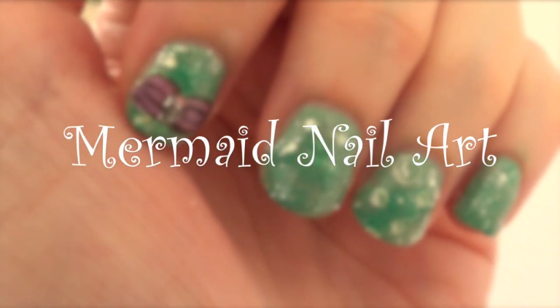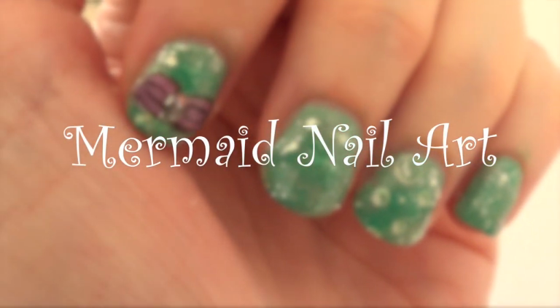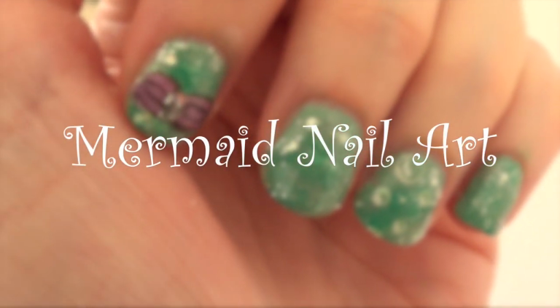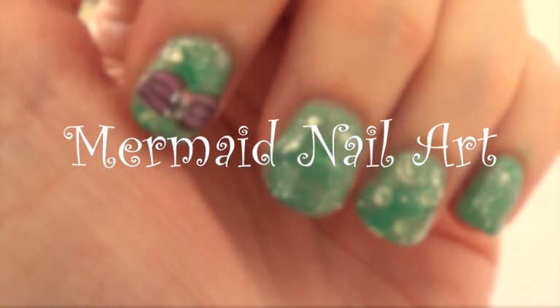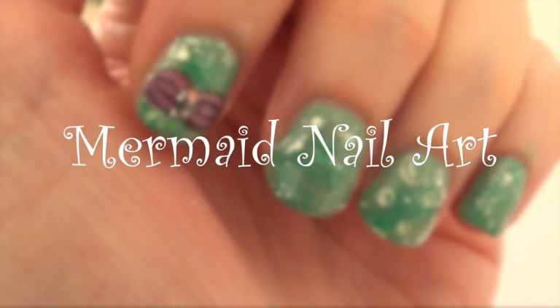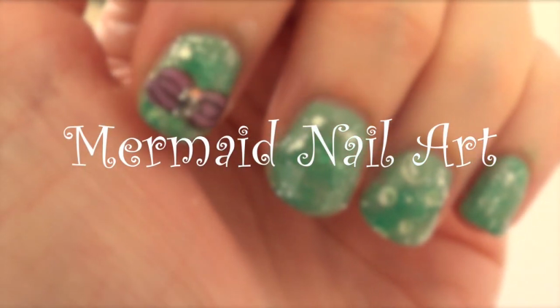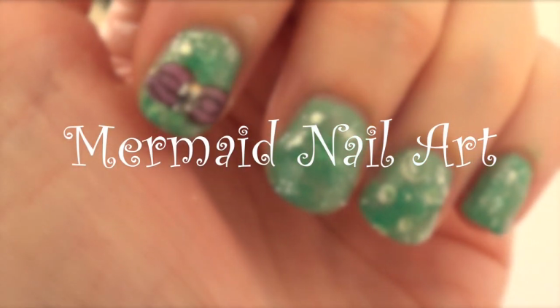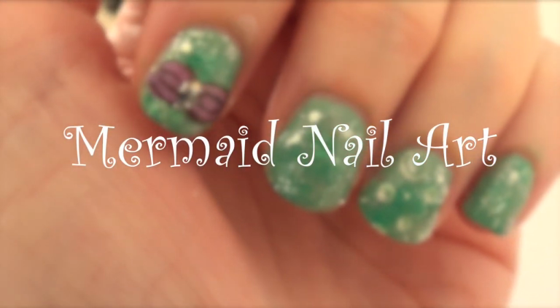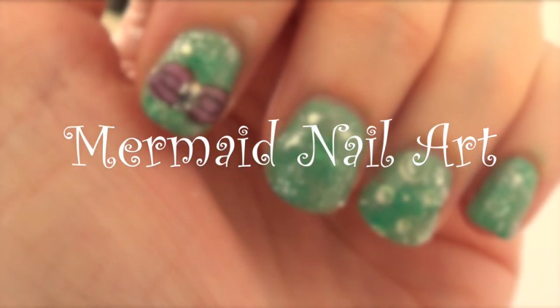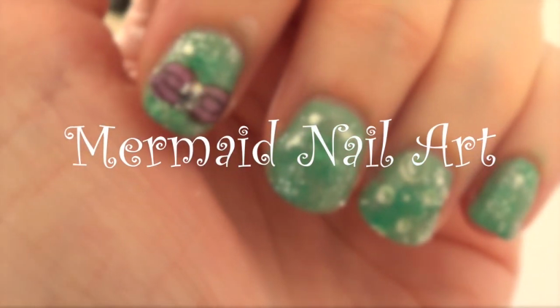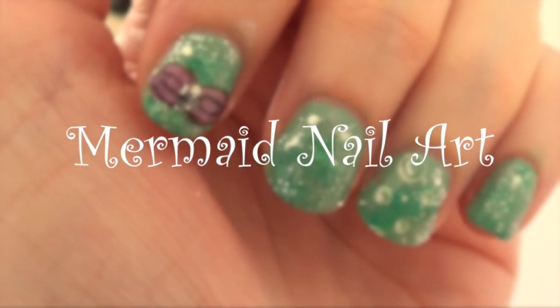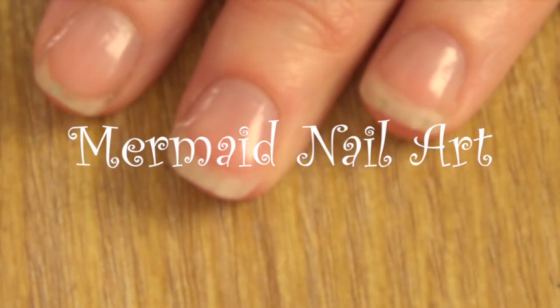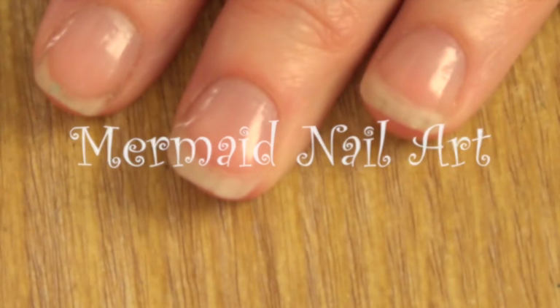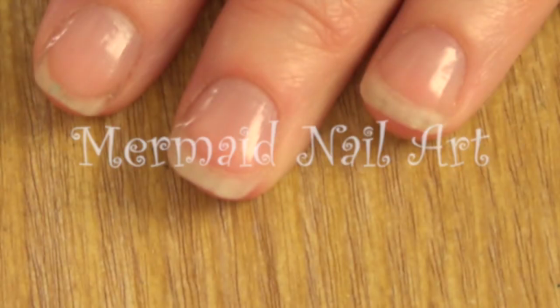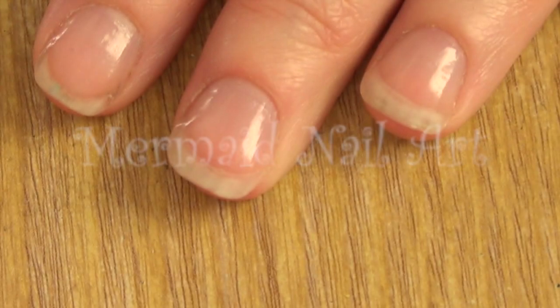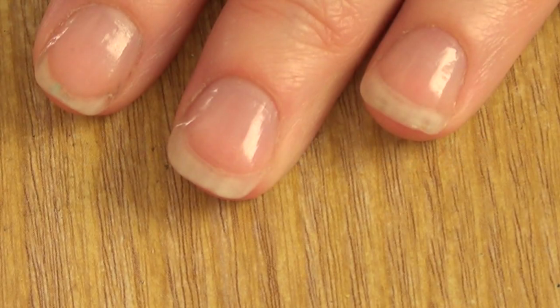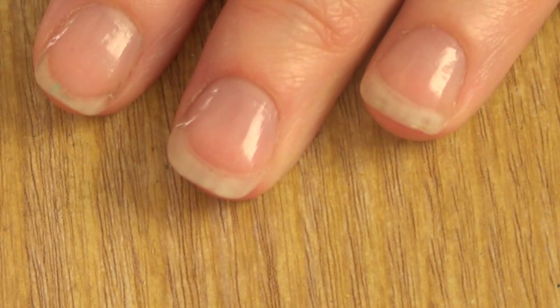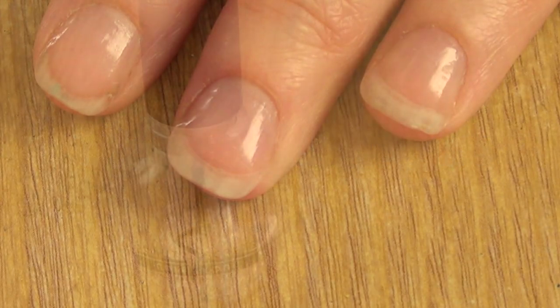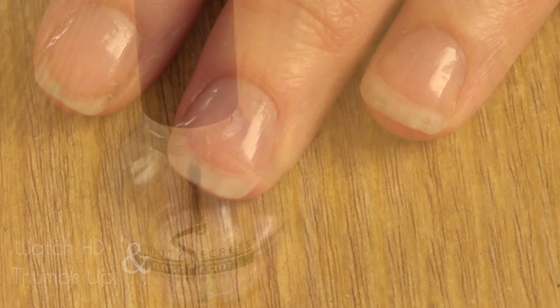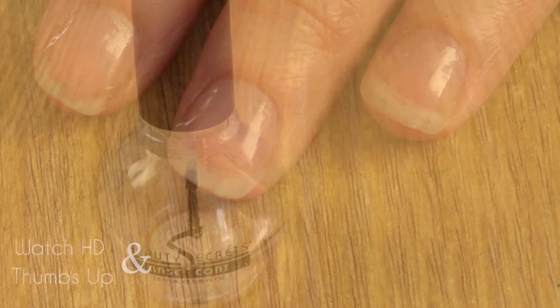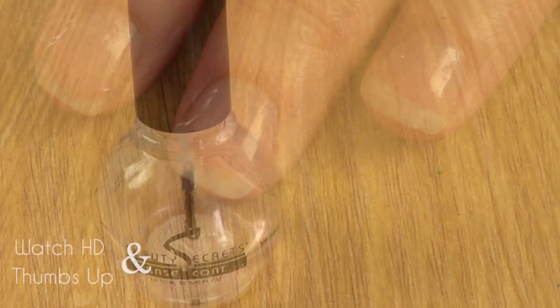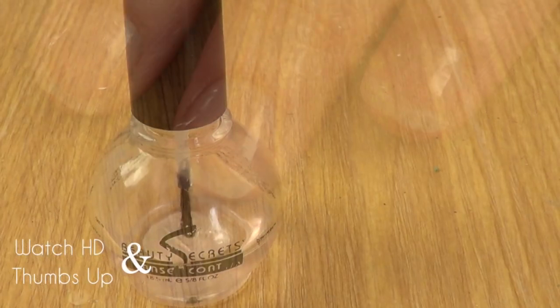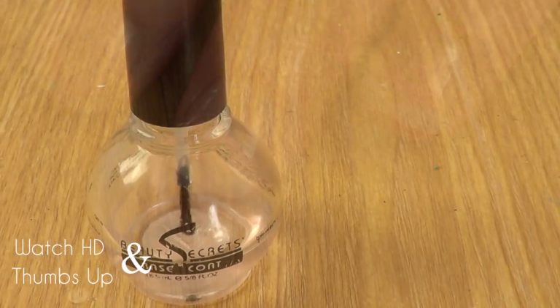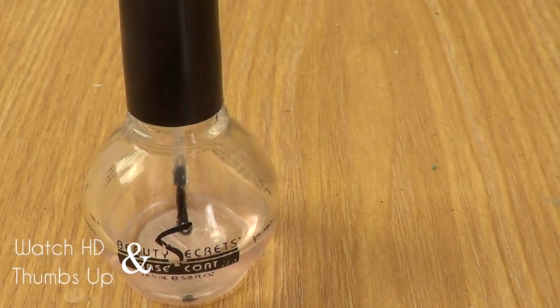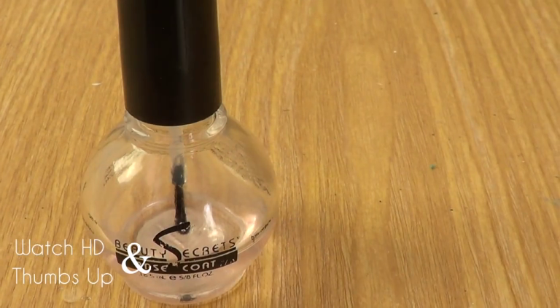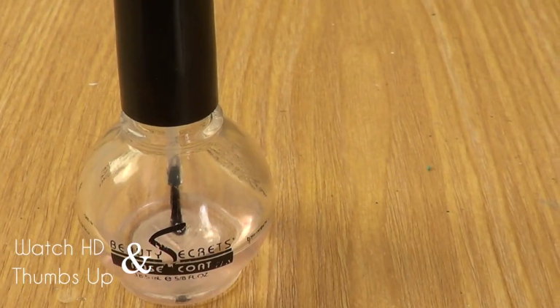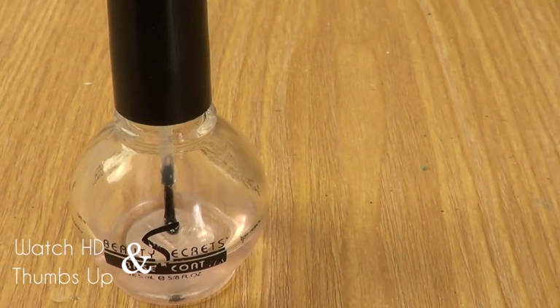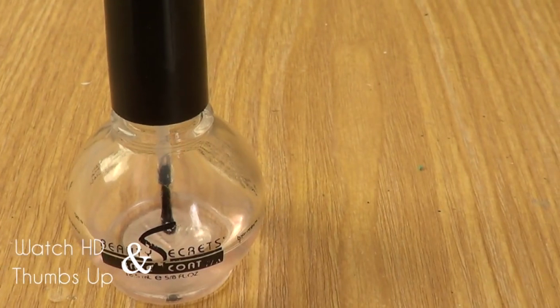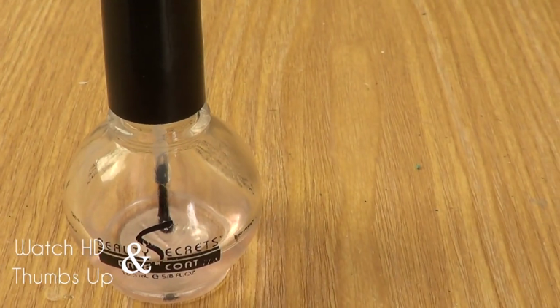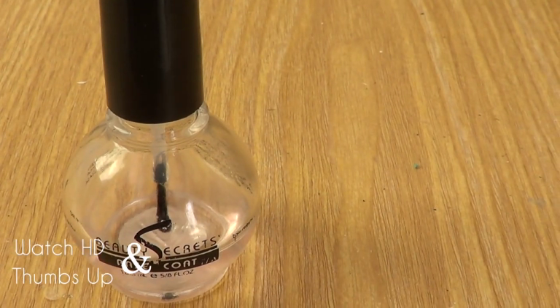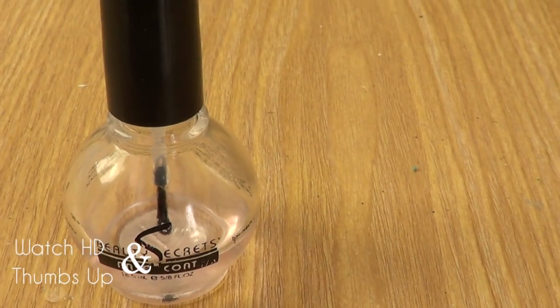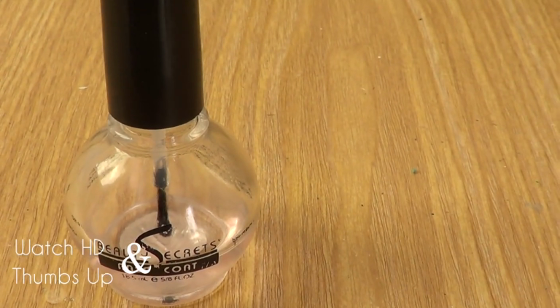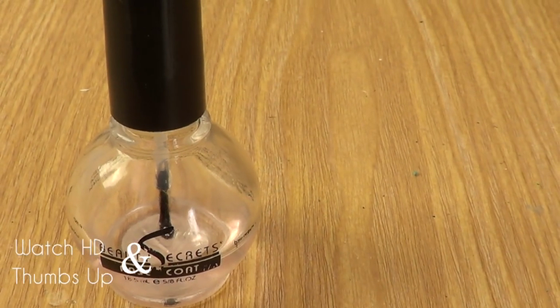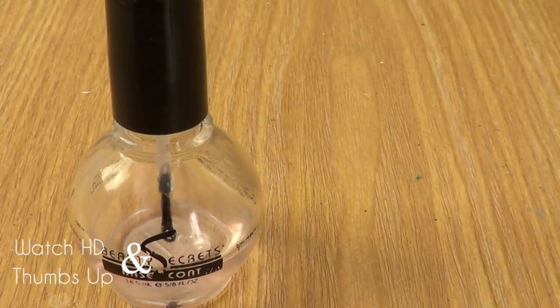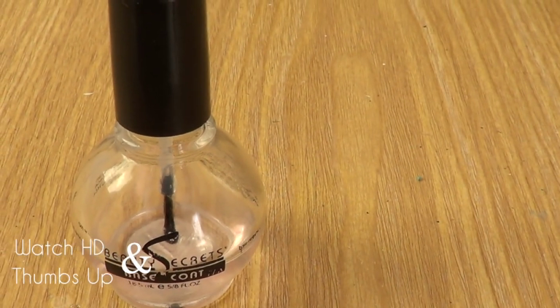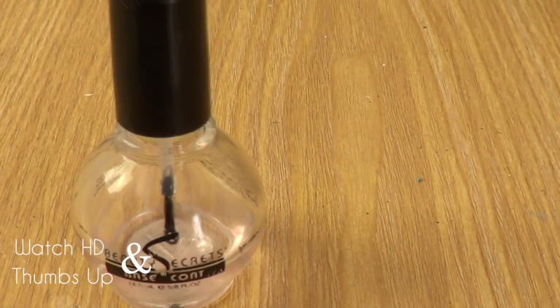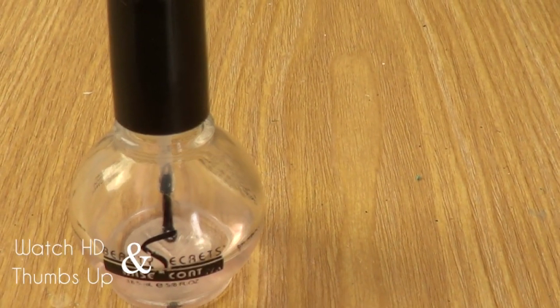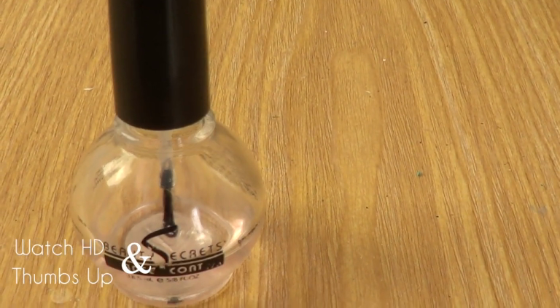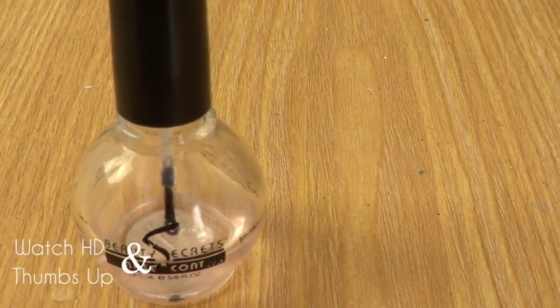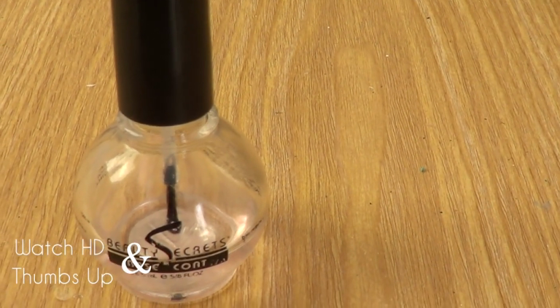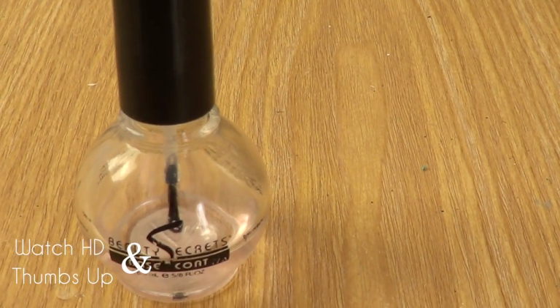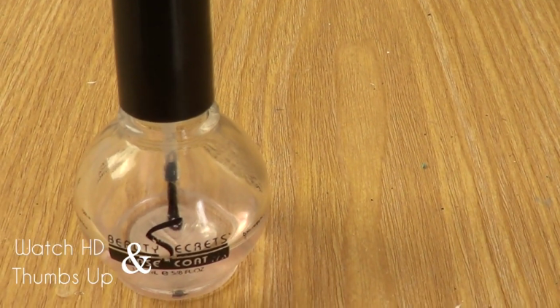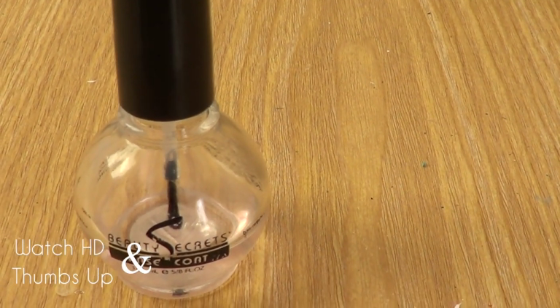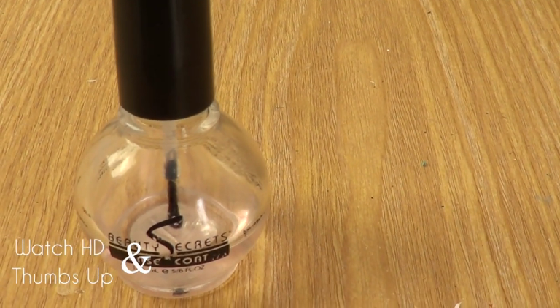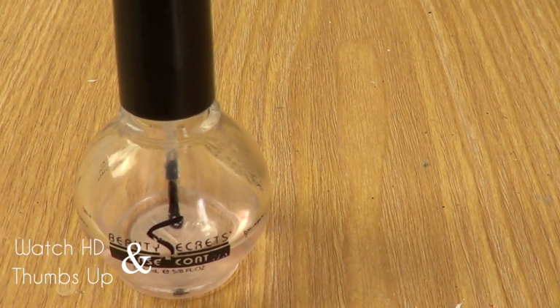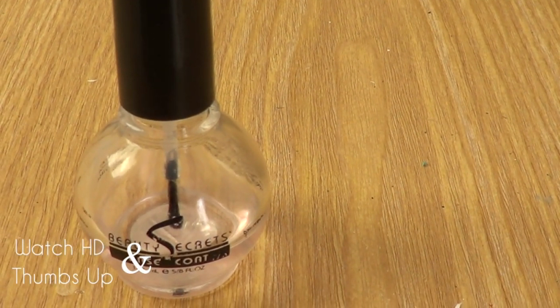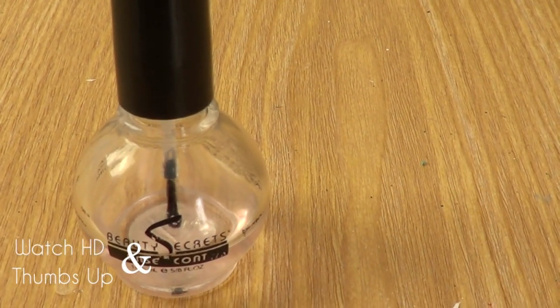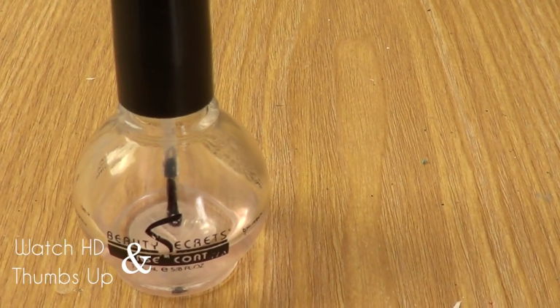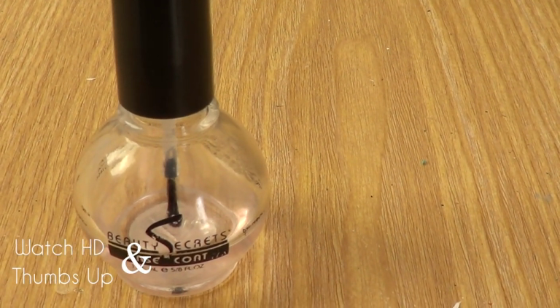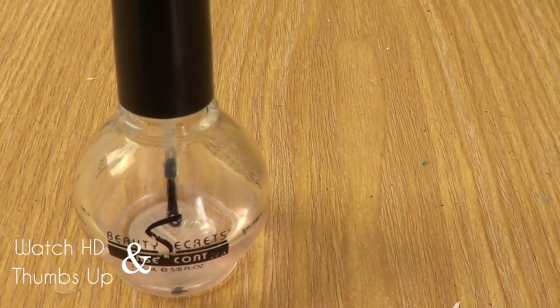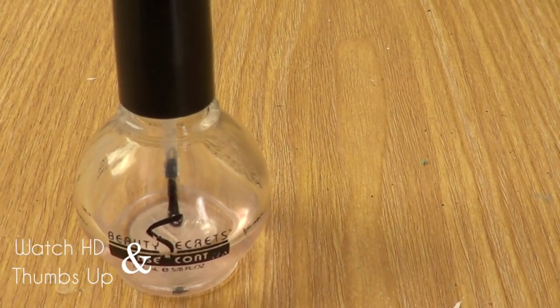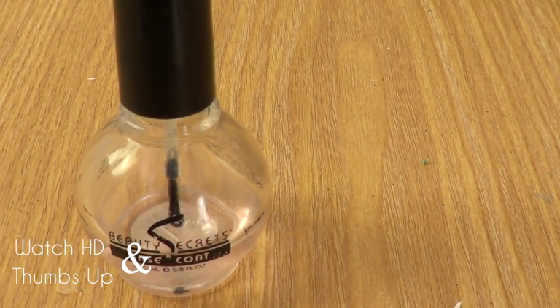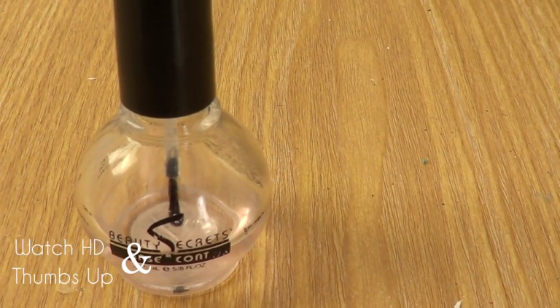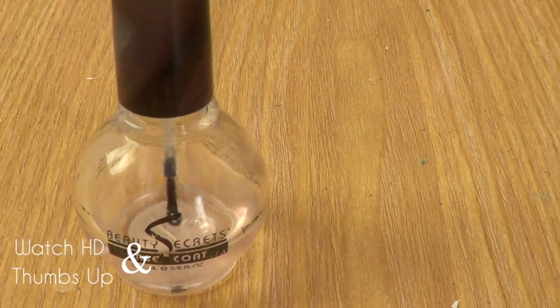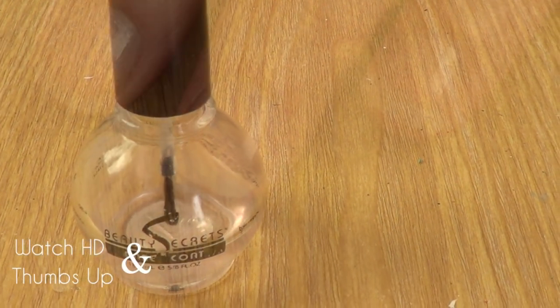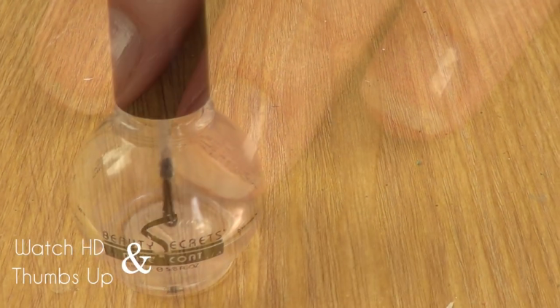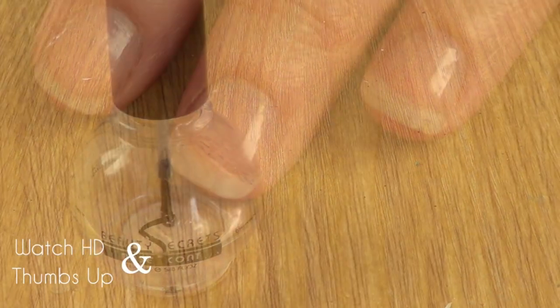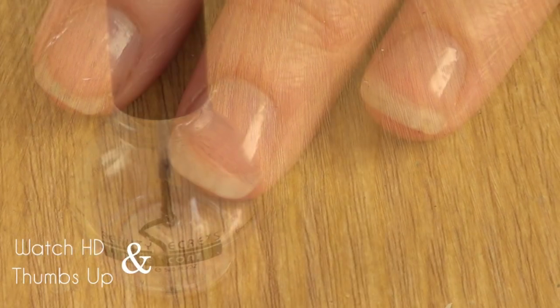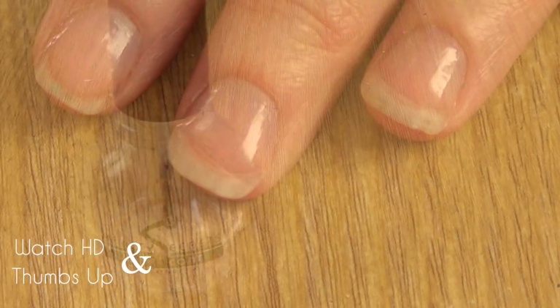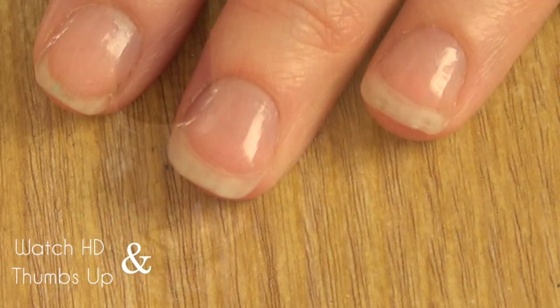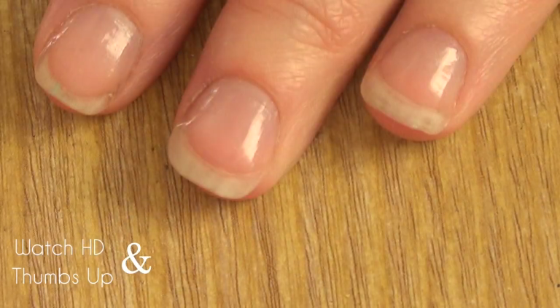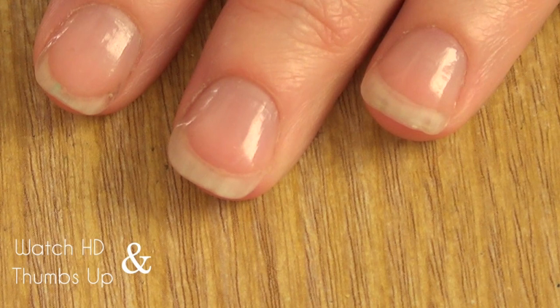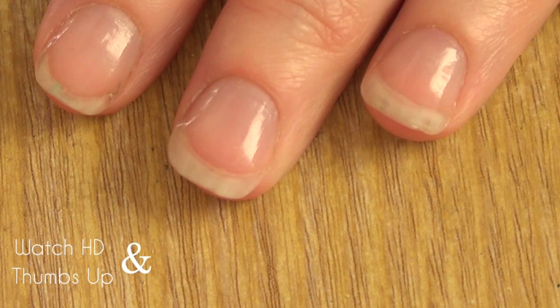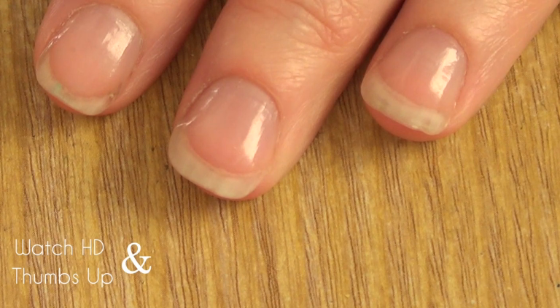For this mermaid nail art, we're going to start by applying base coat. I already did that and applied two coats of my Beauty Secrets.